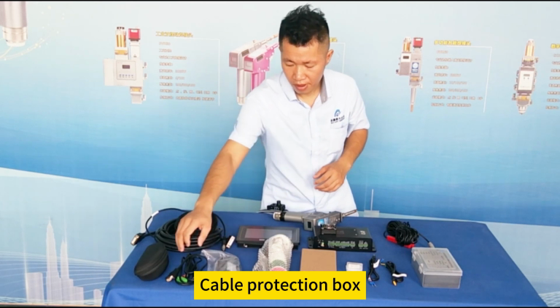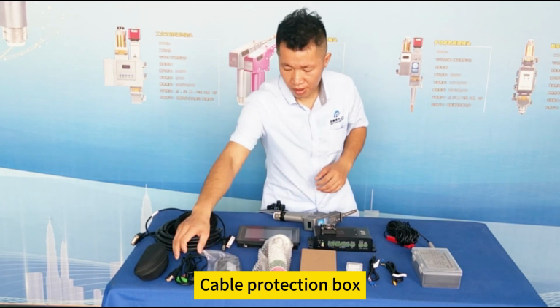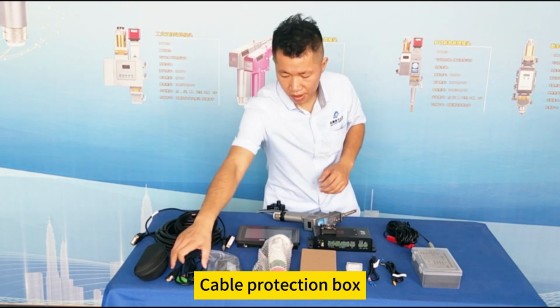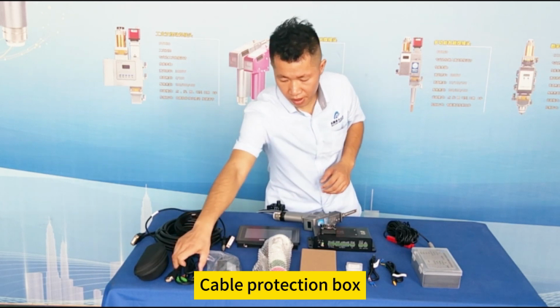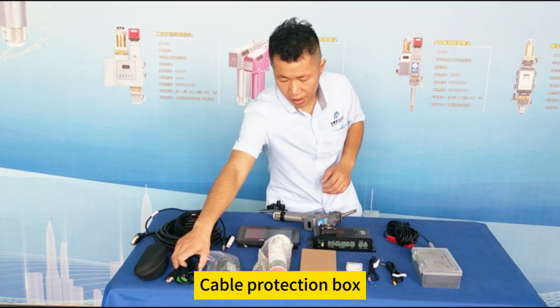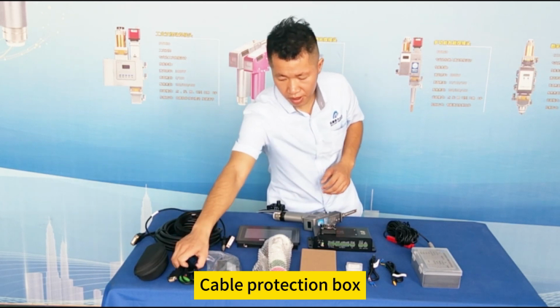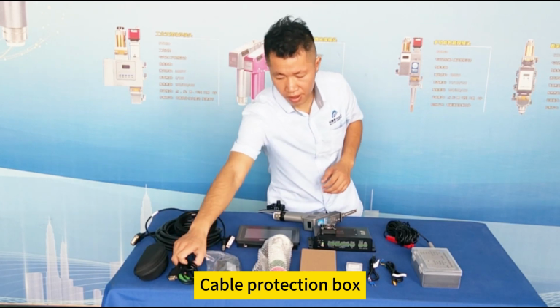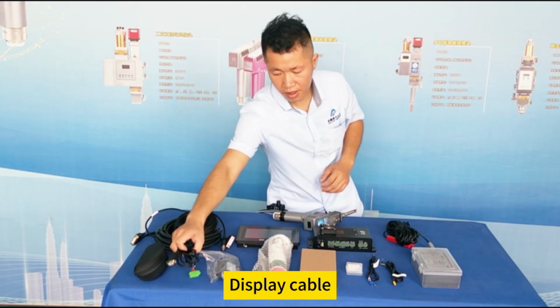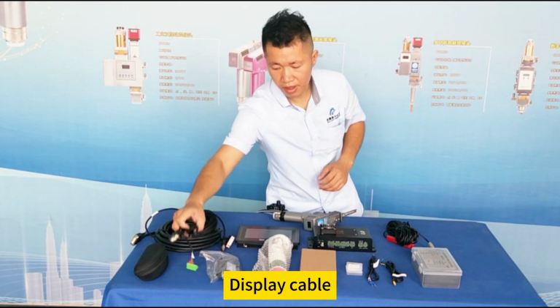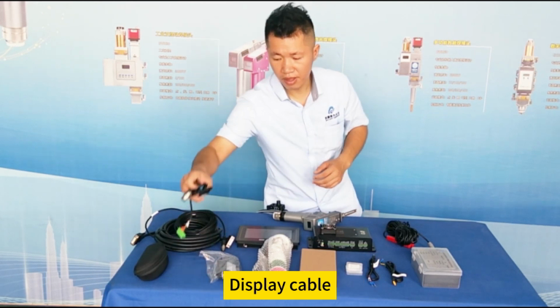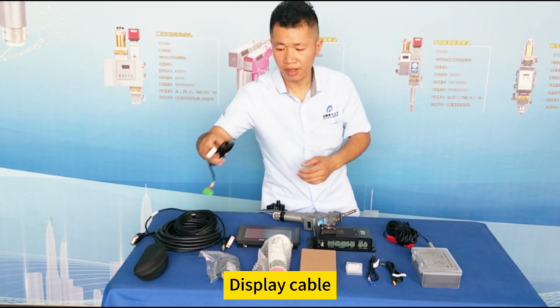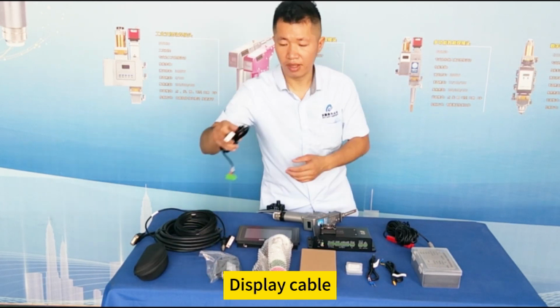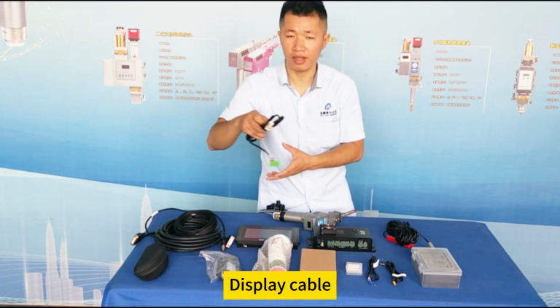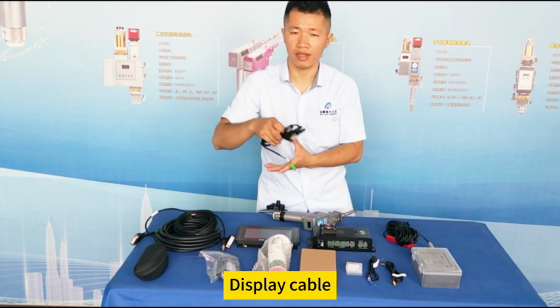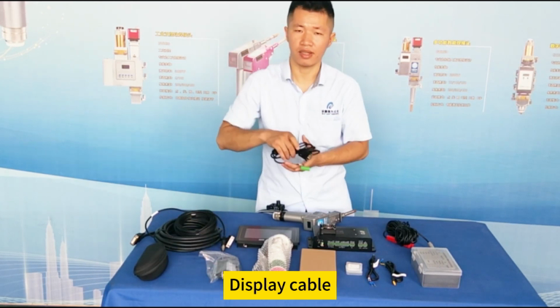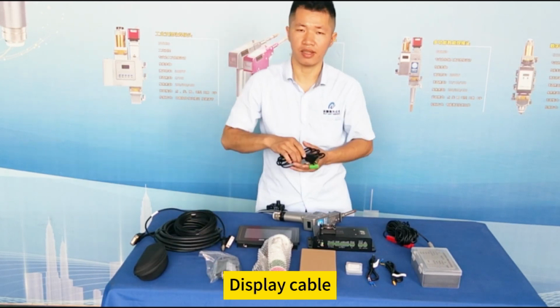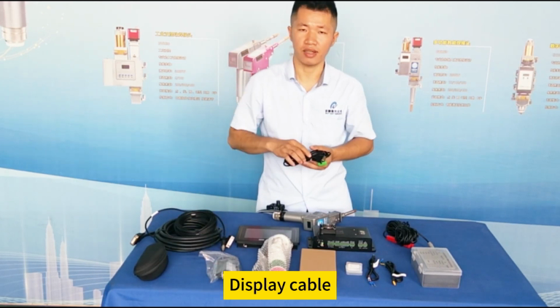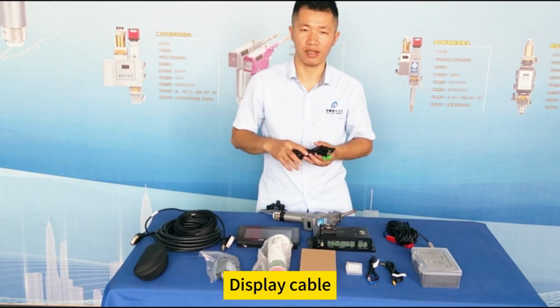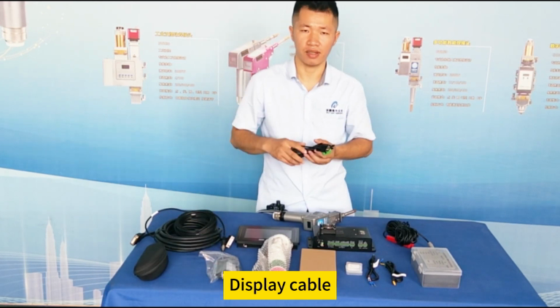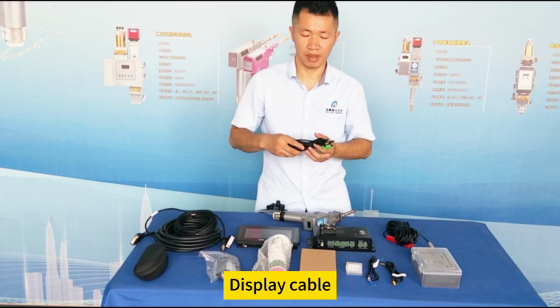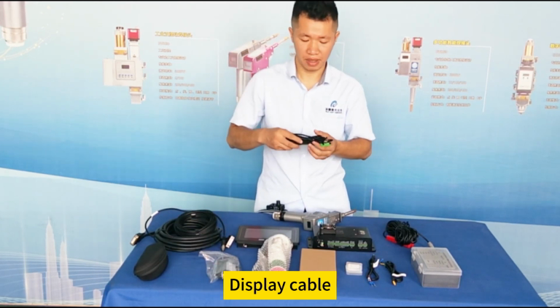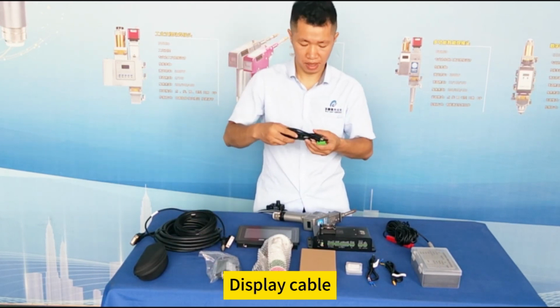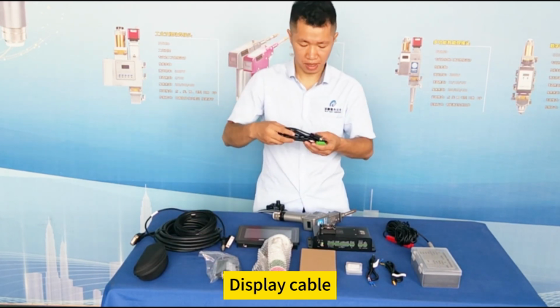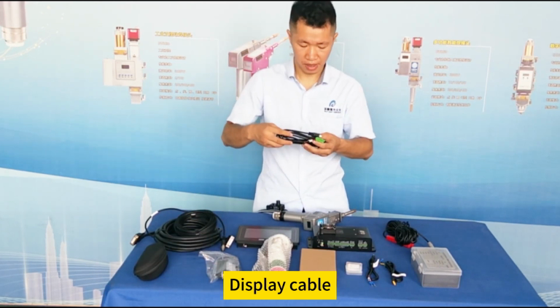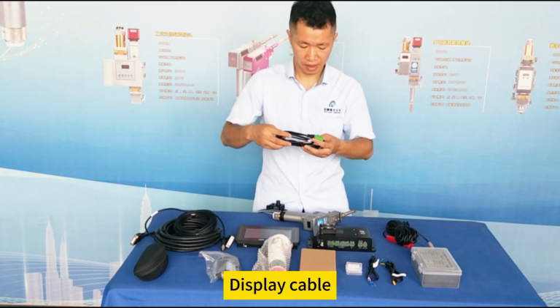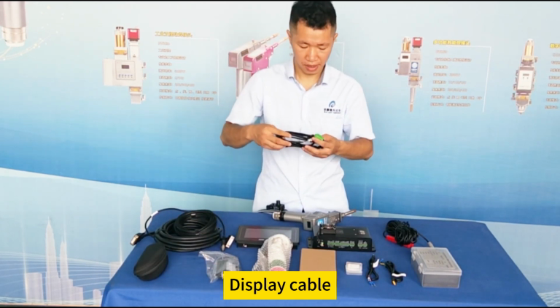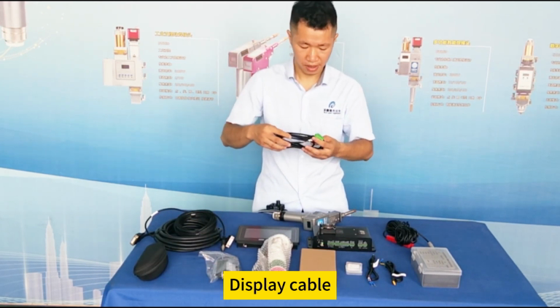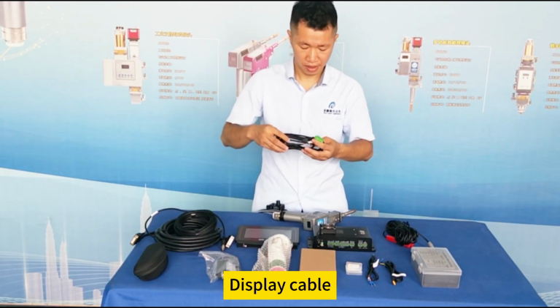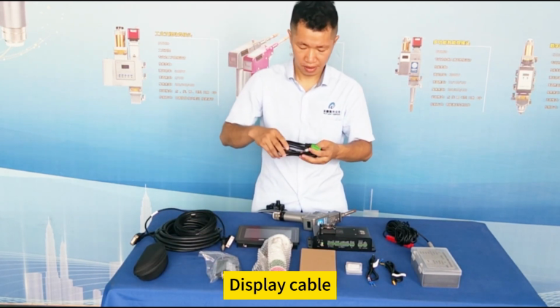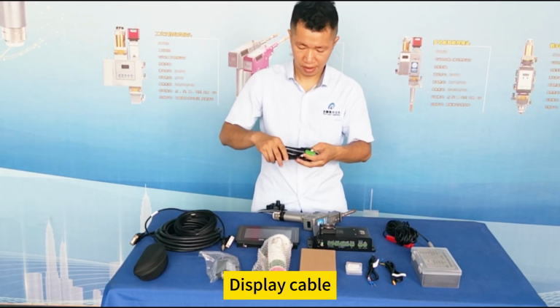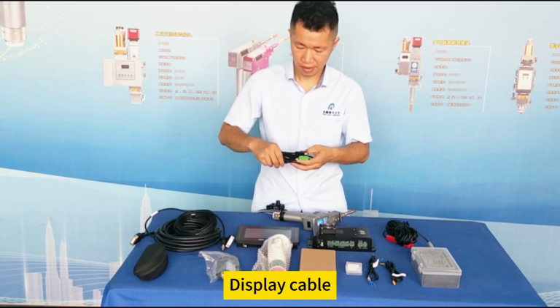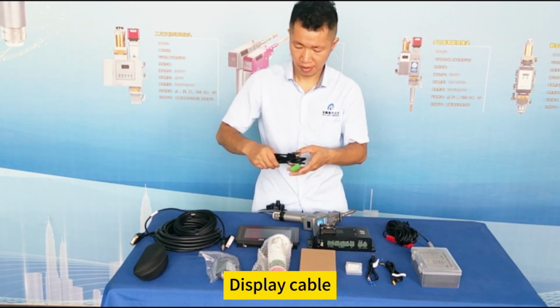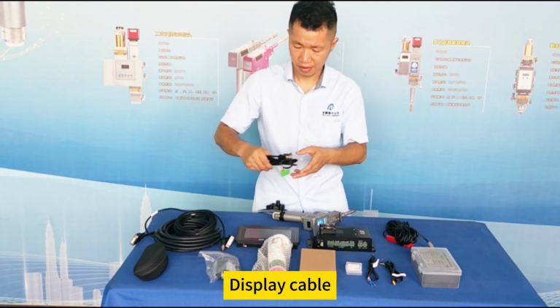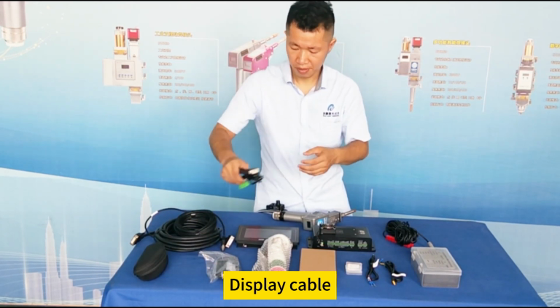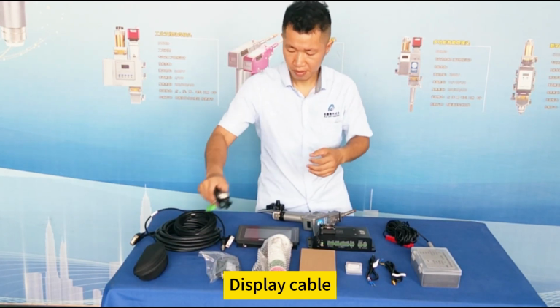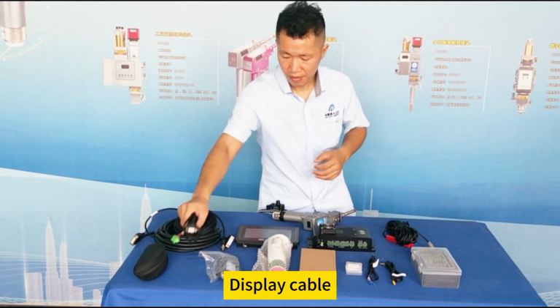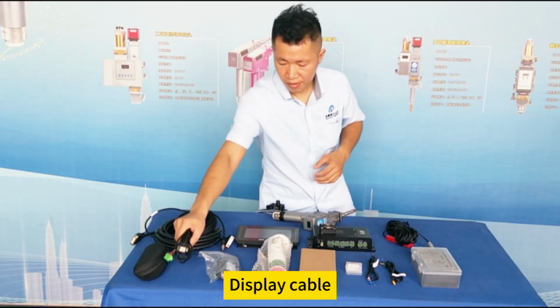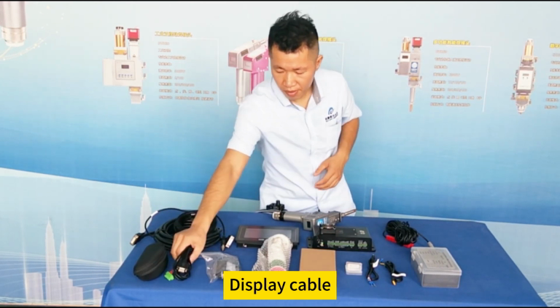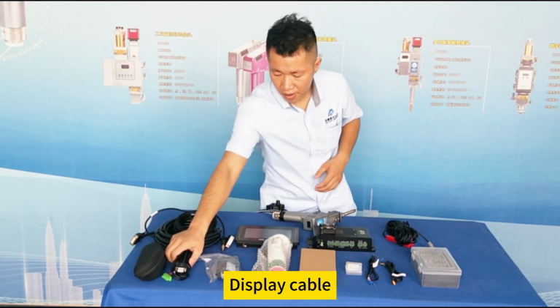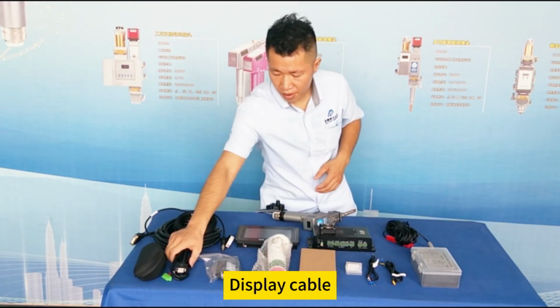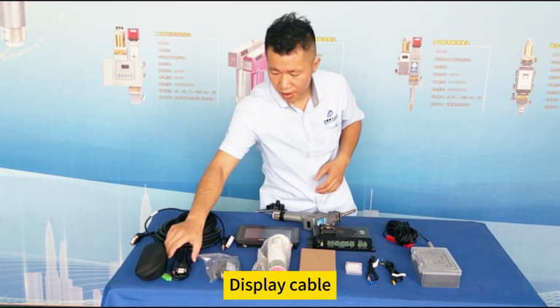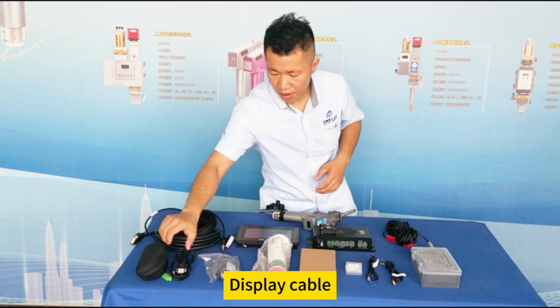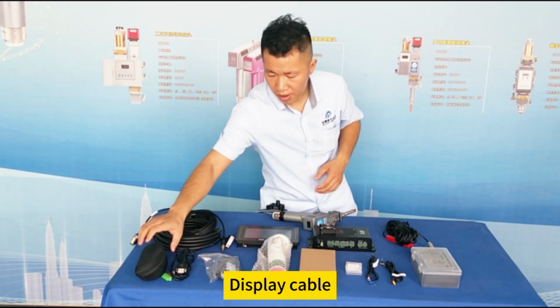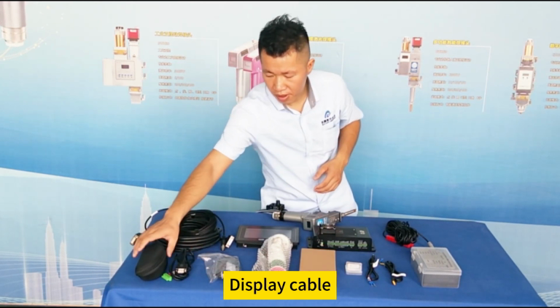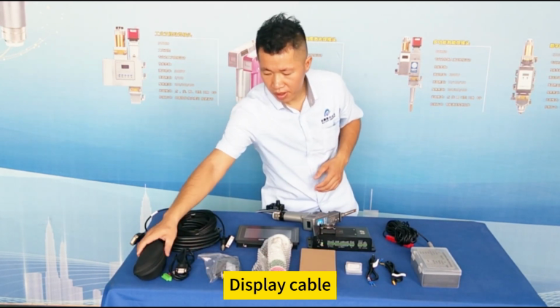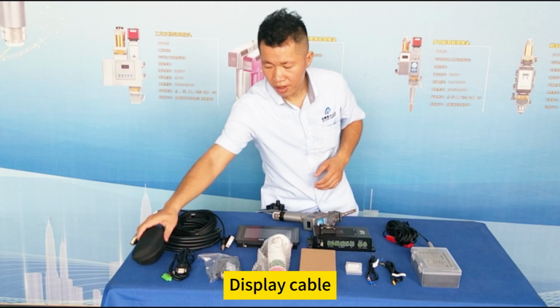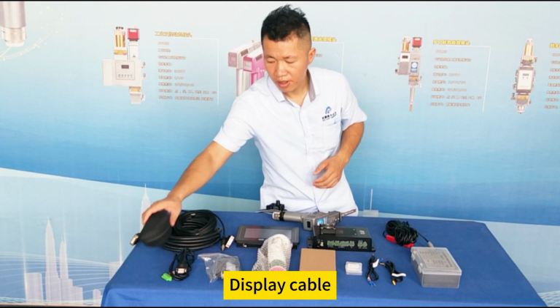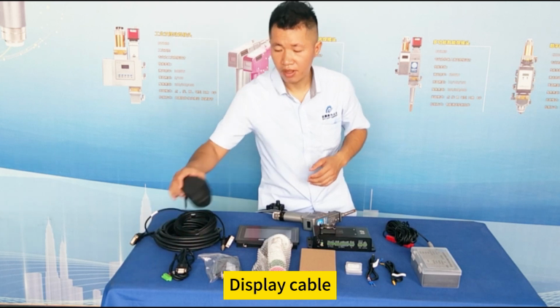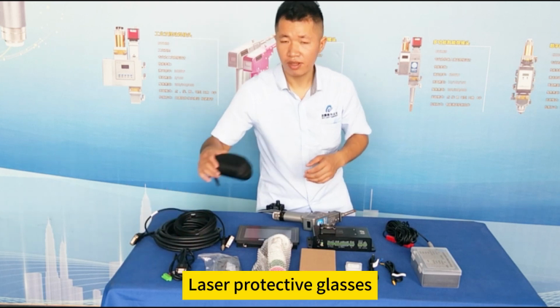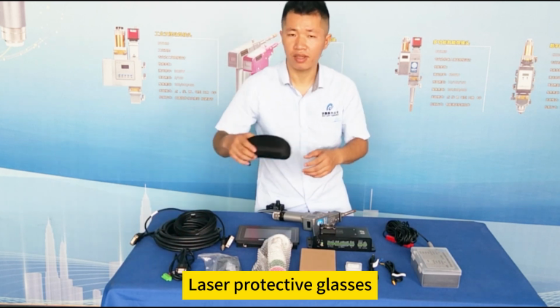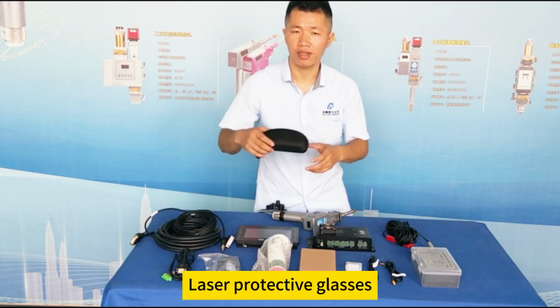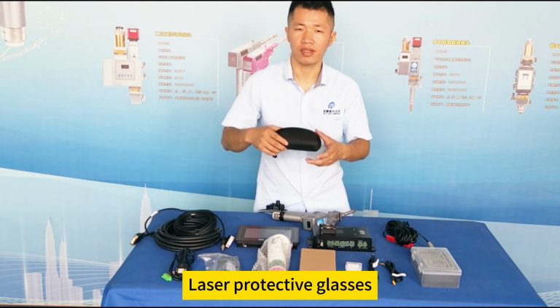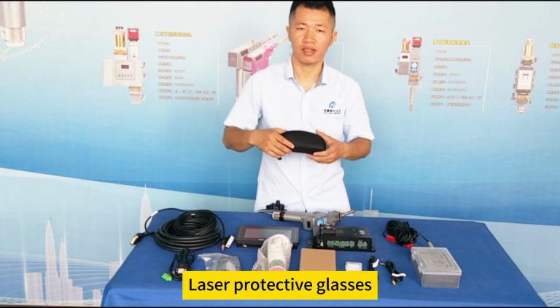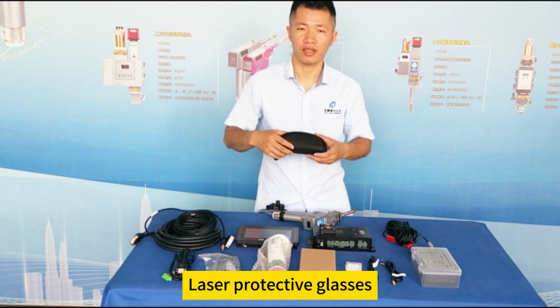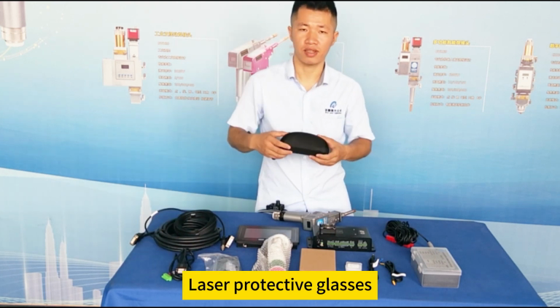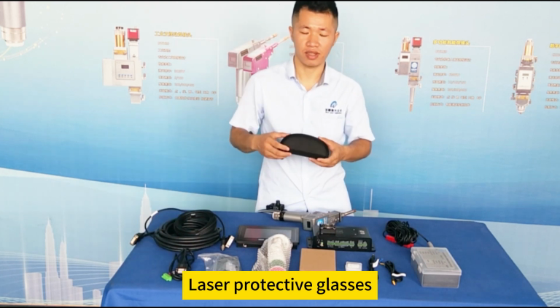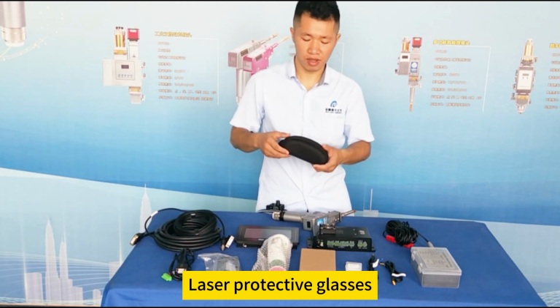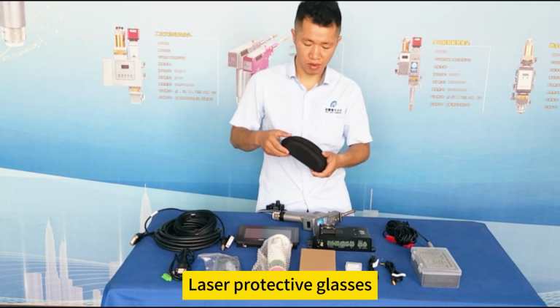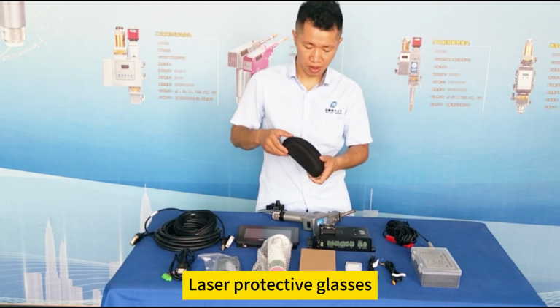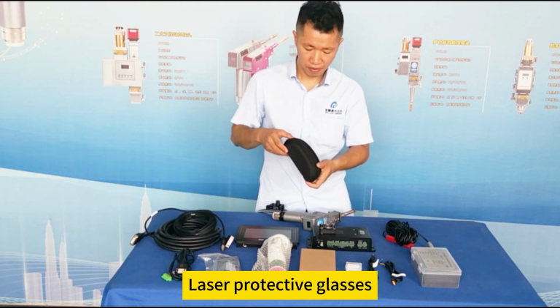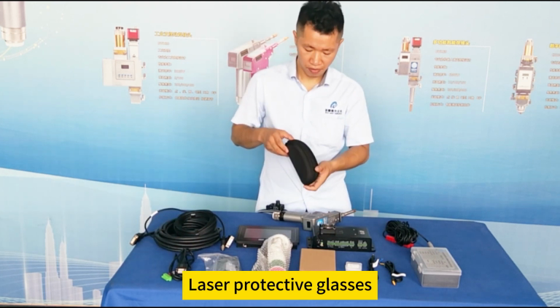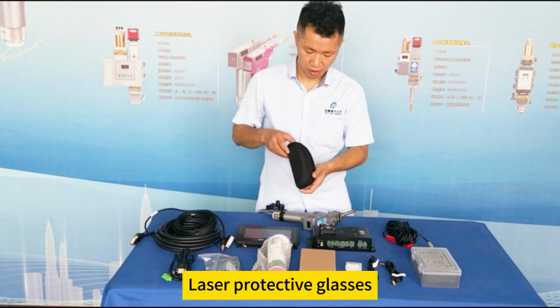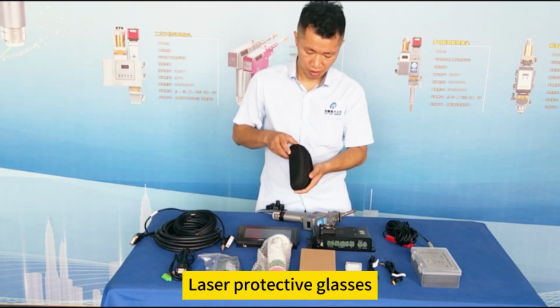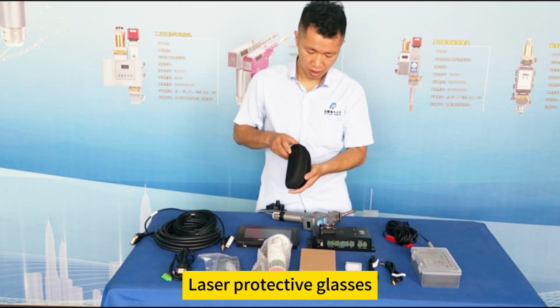15 volts power supply cable protection box. Display cable. Laser protective glasses.